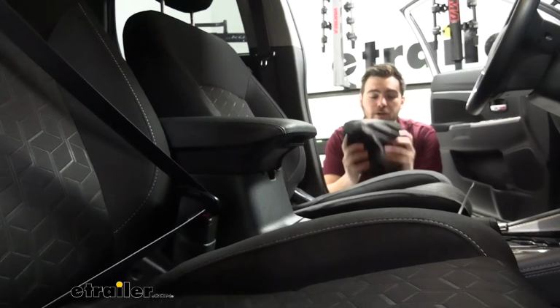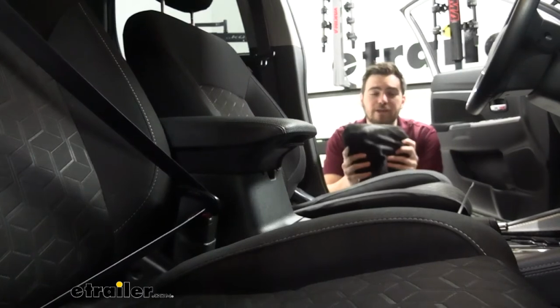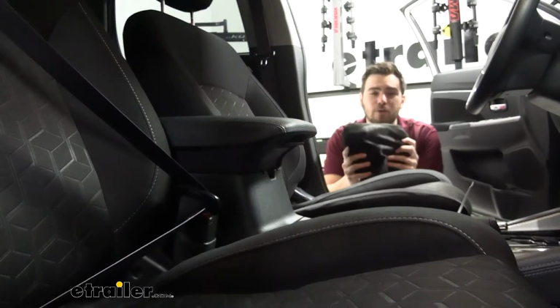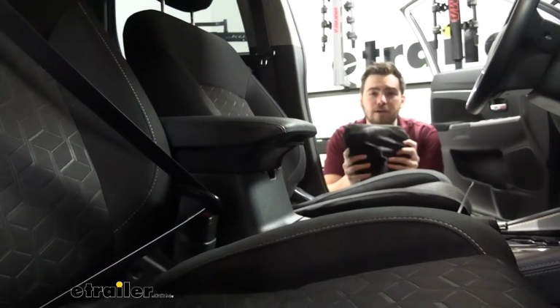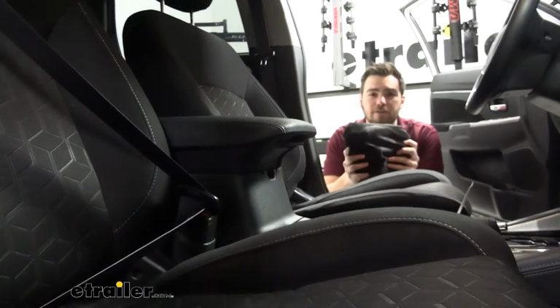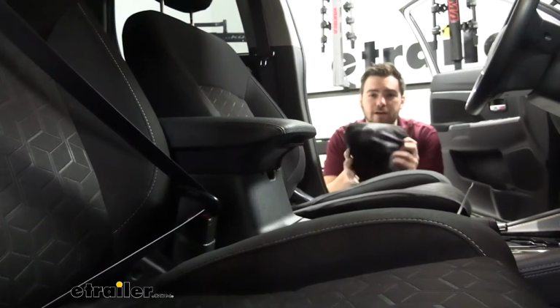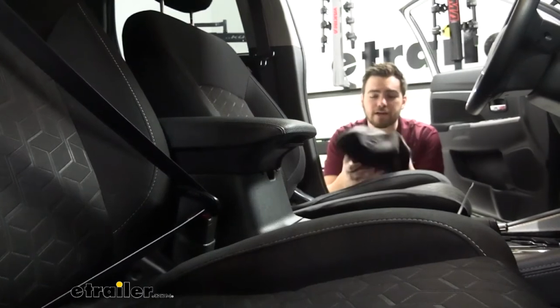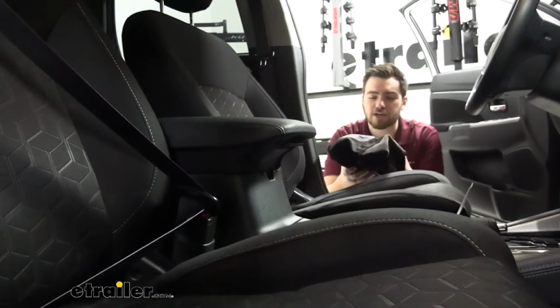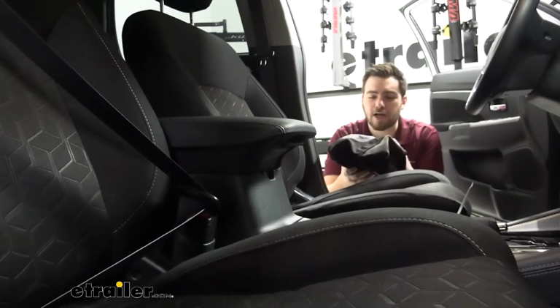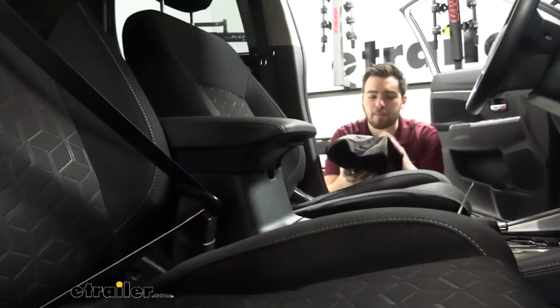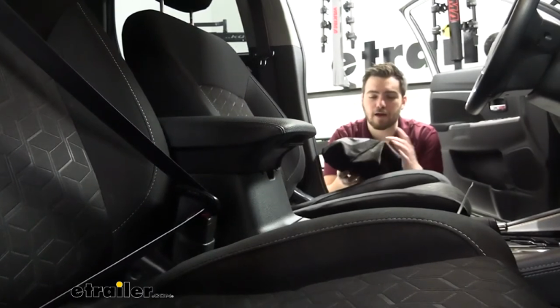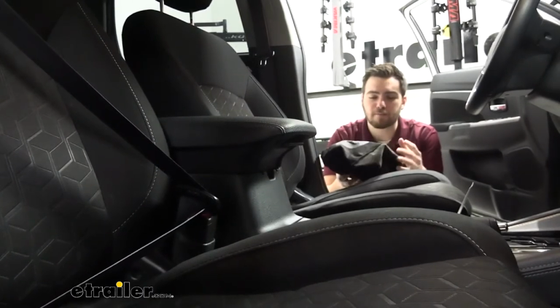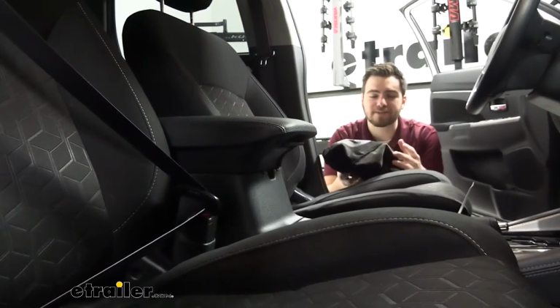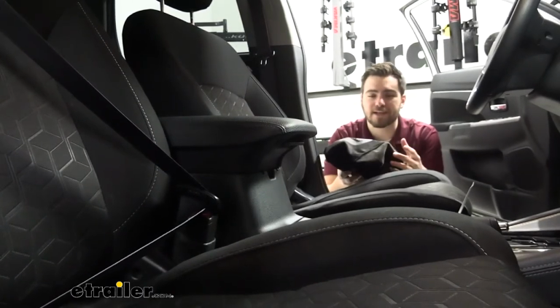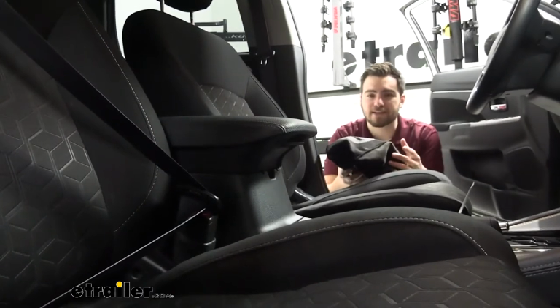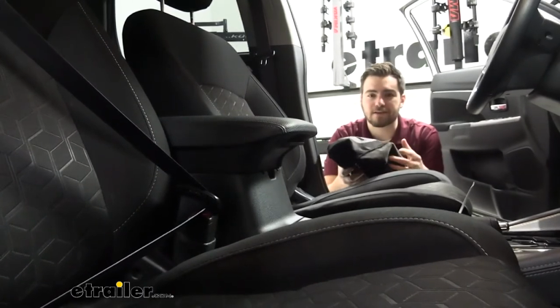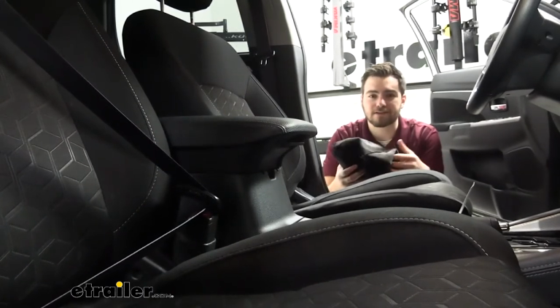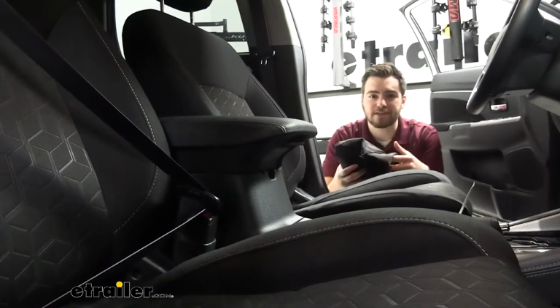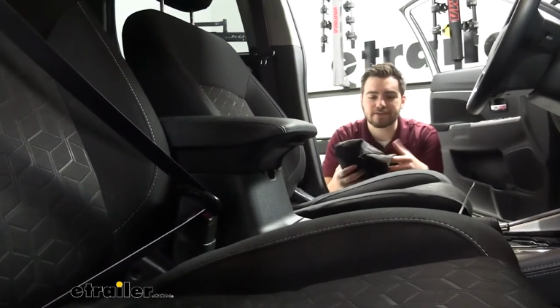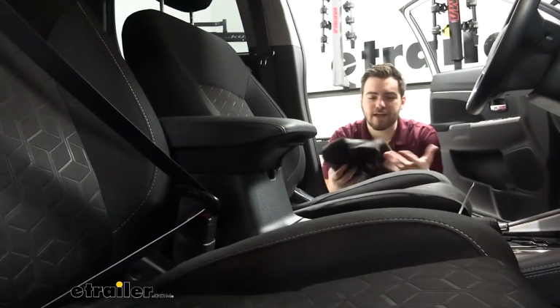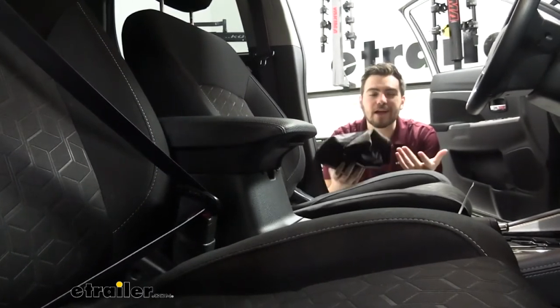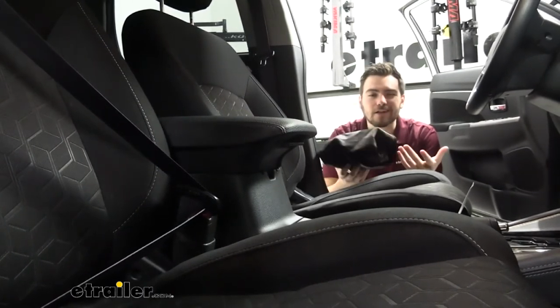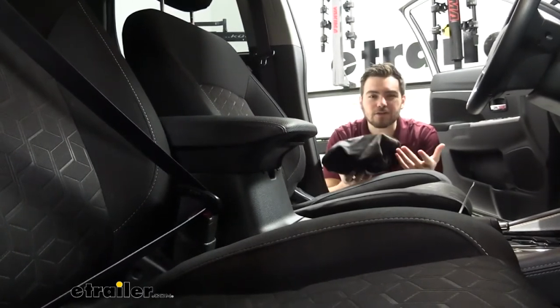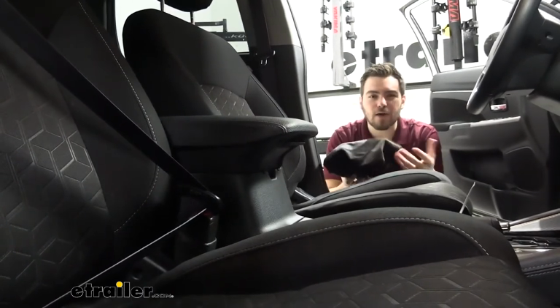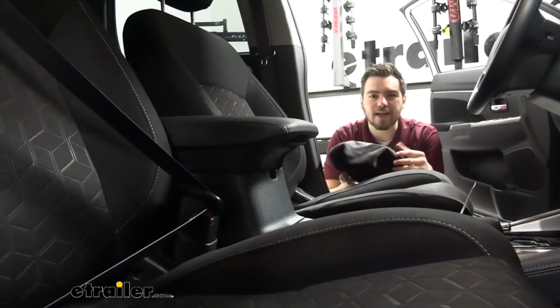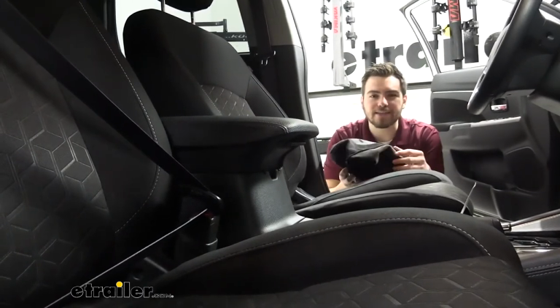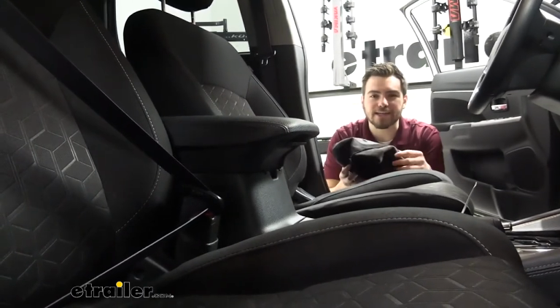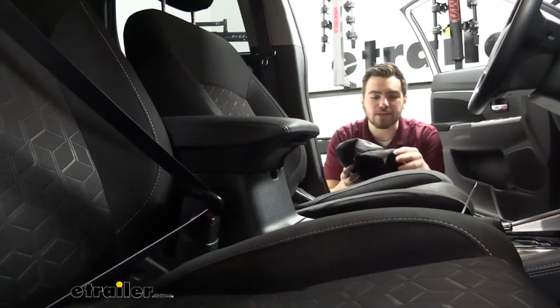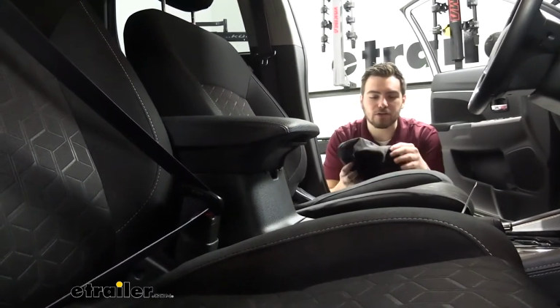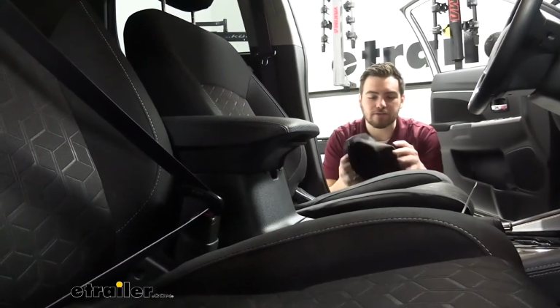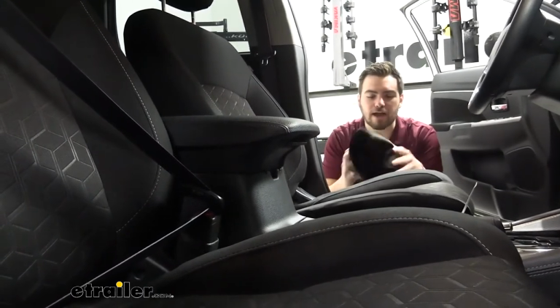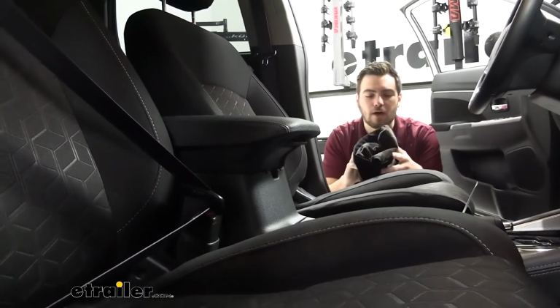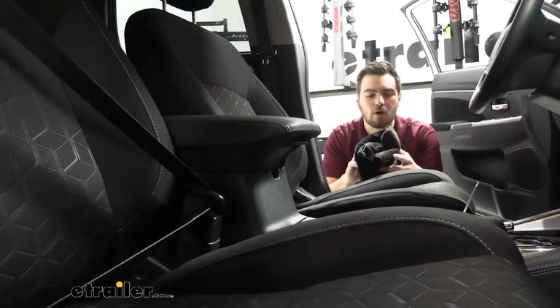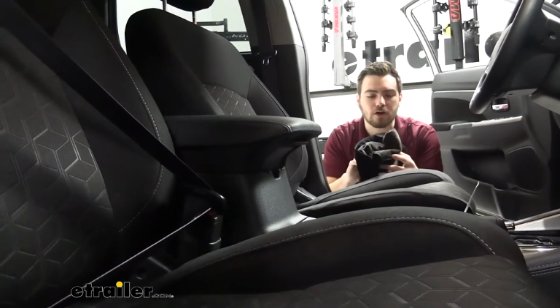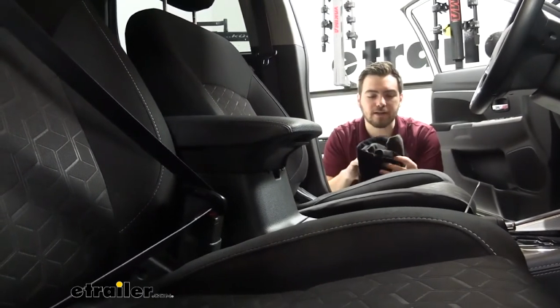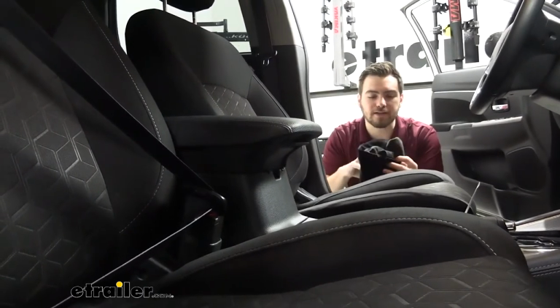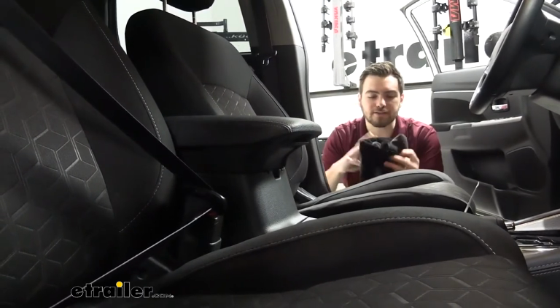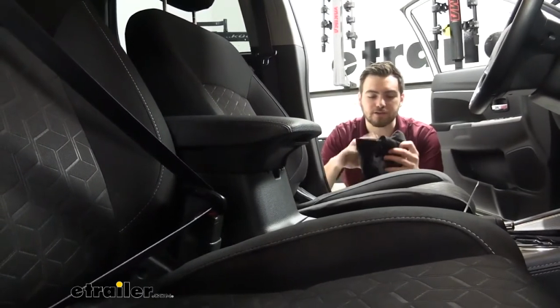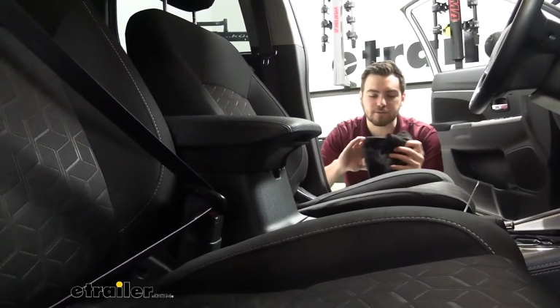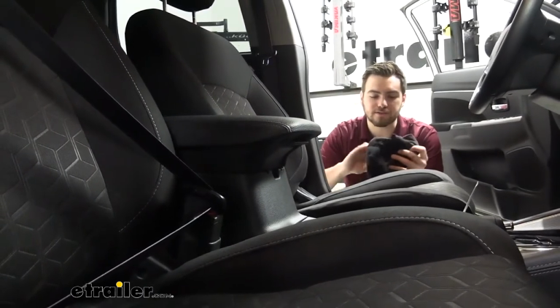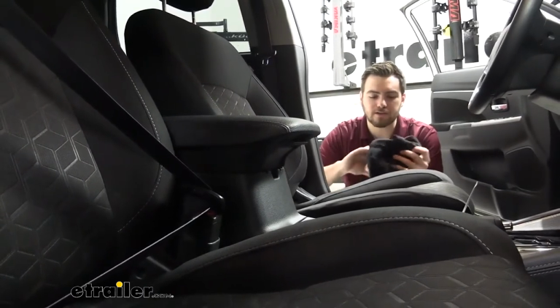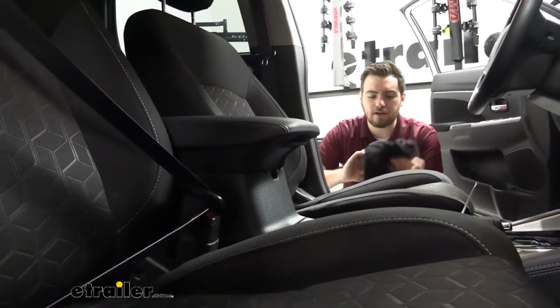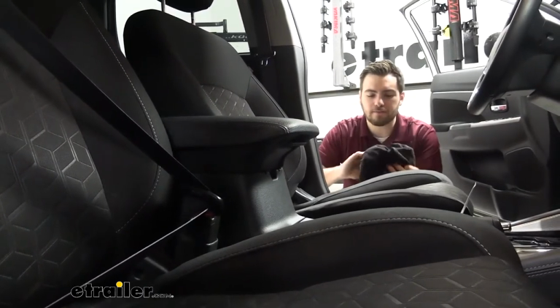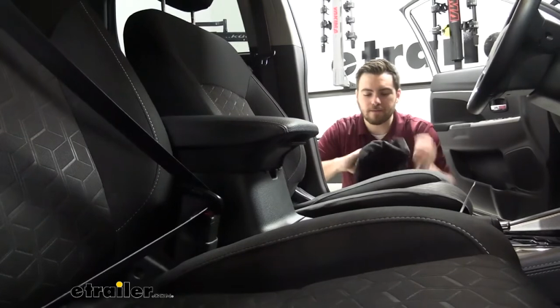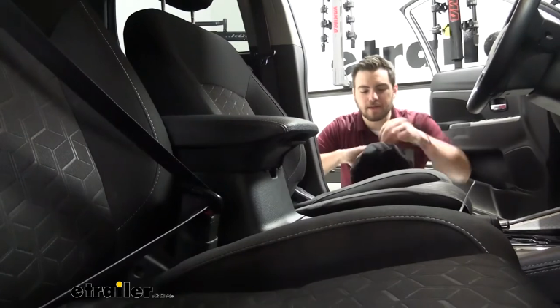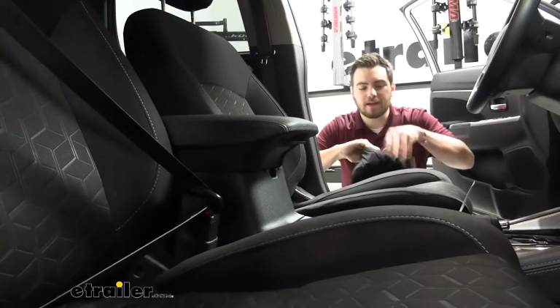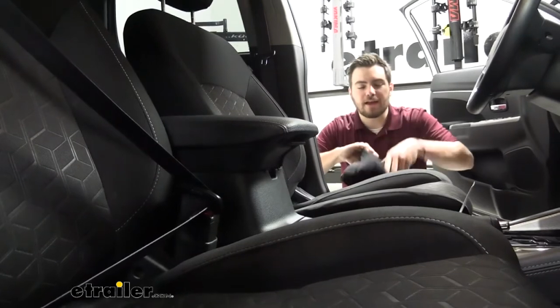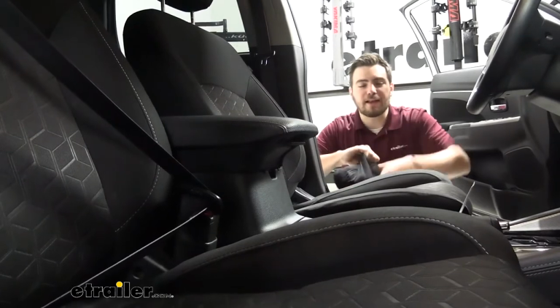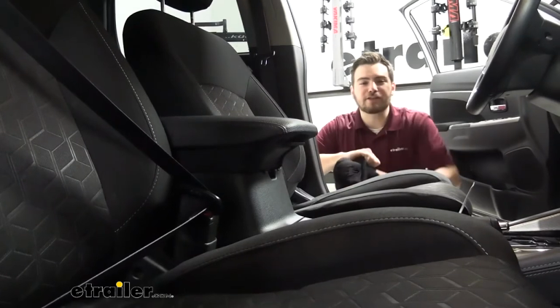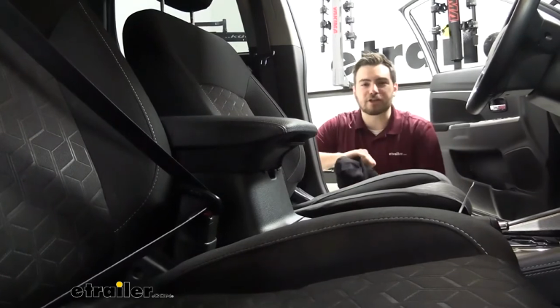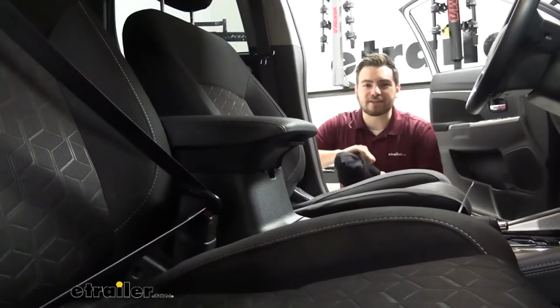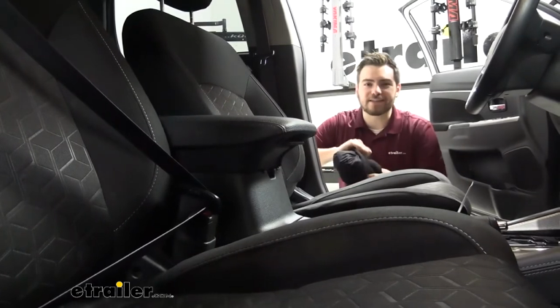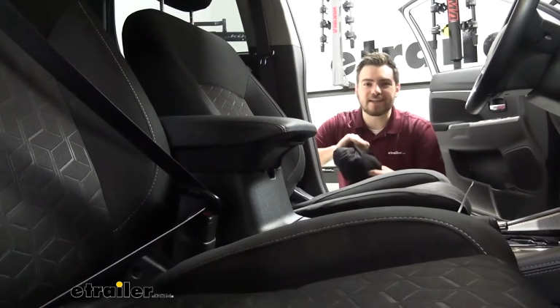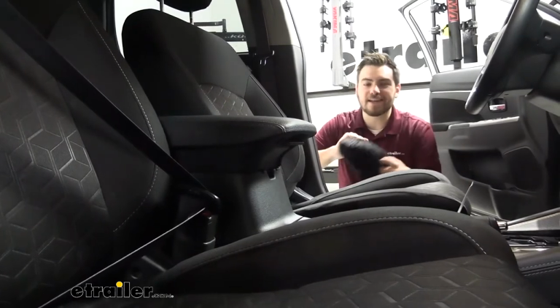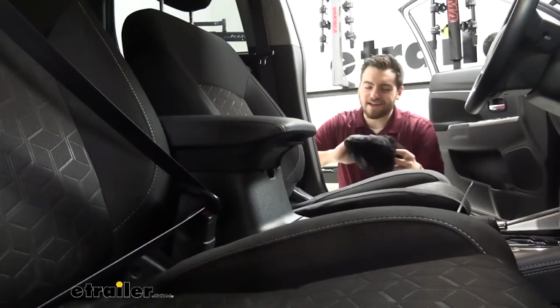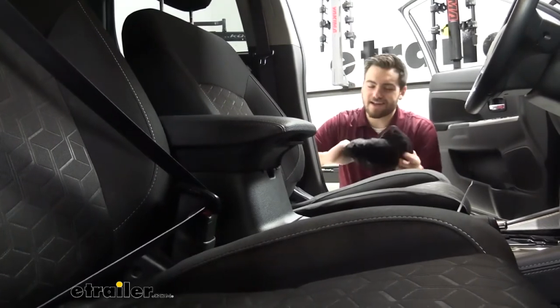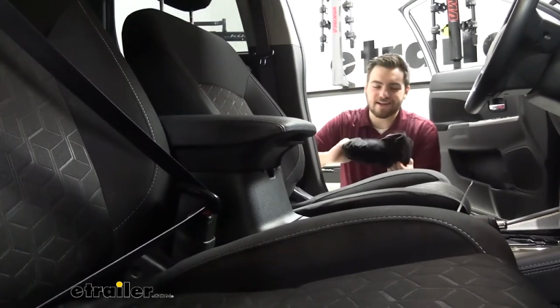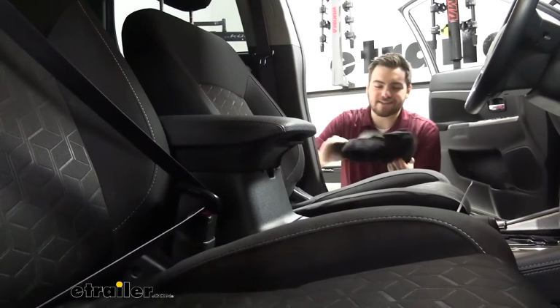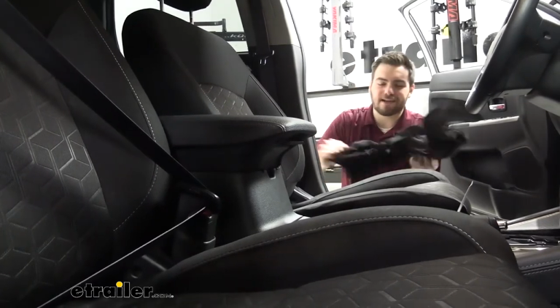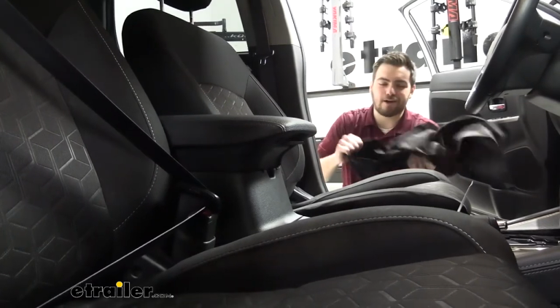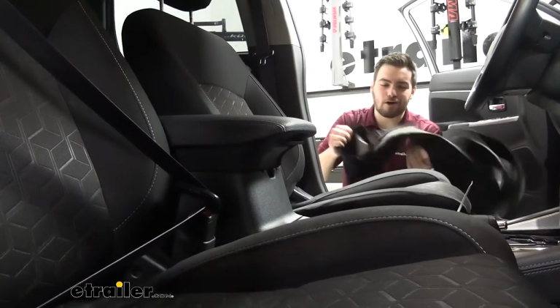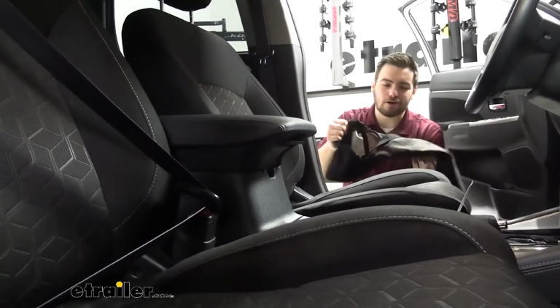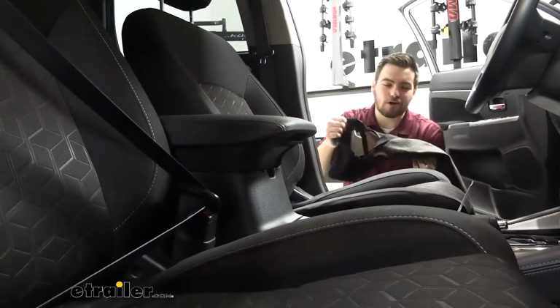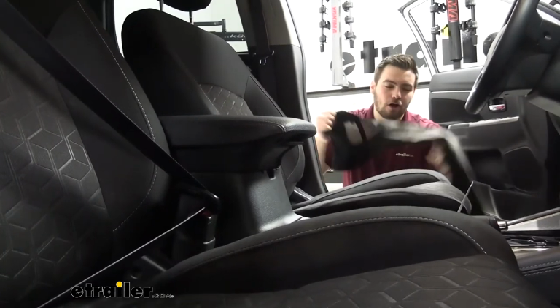We're going to be doing a very good job of protecting our seats. Let's go ahead and take a look at how hard it is to install, and as you're going to see, it's not hard at all.